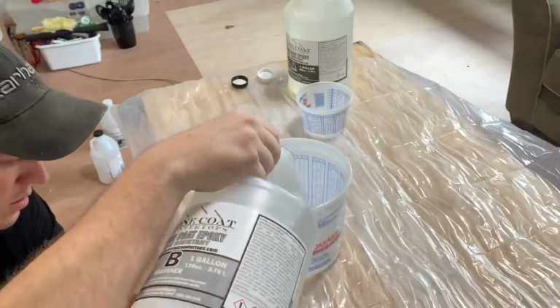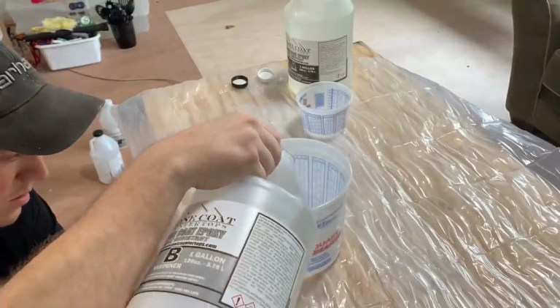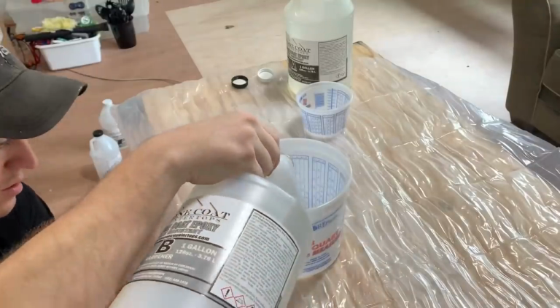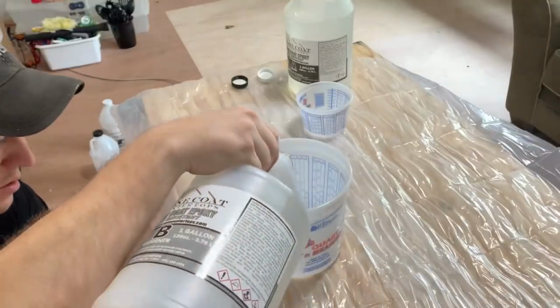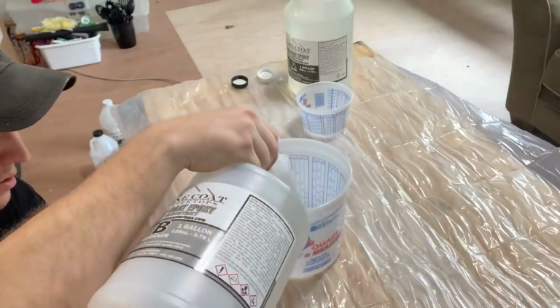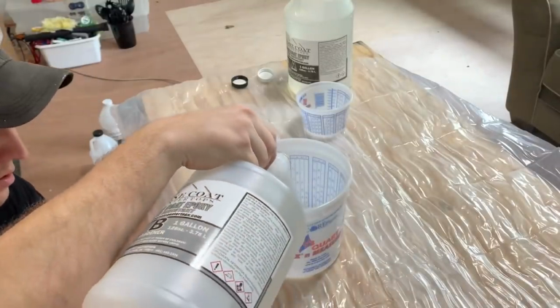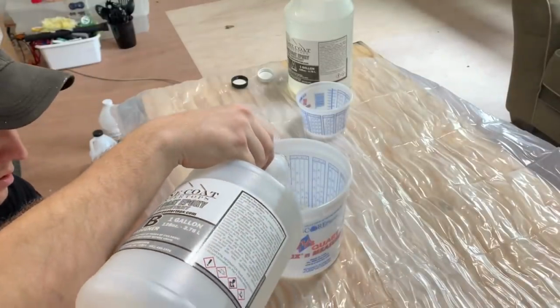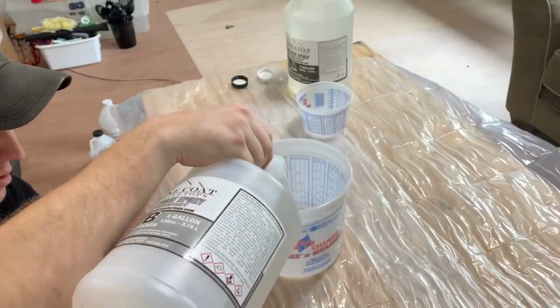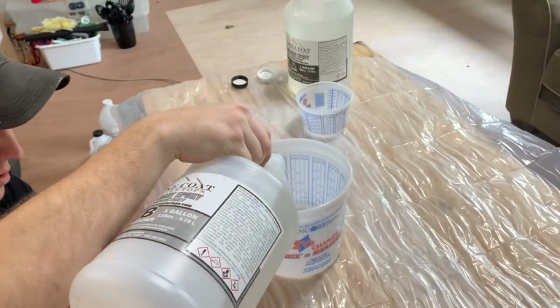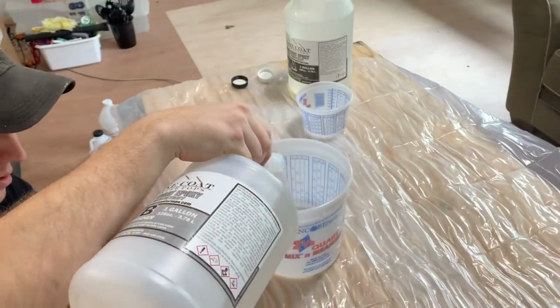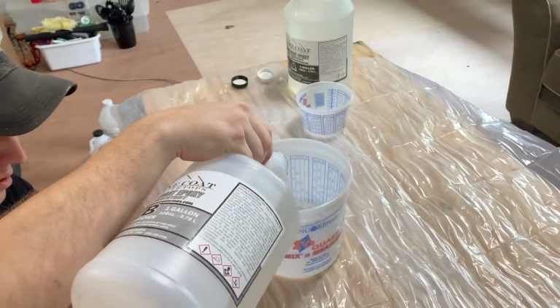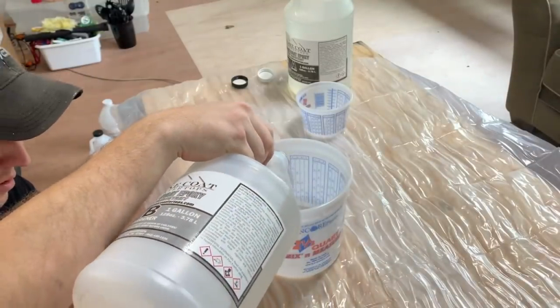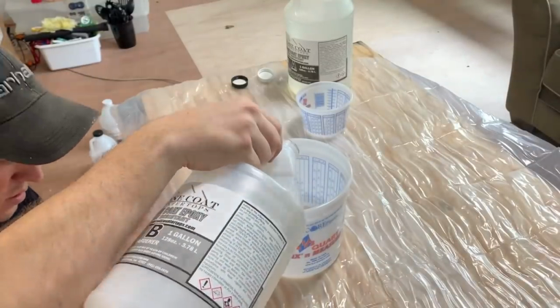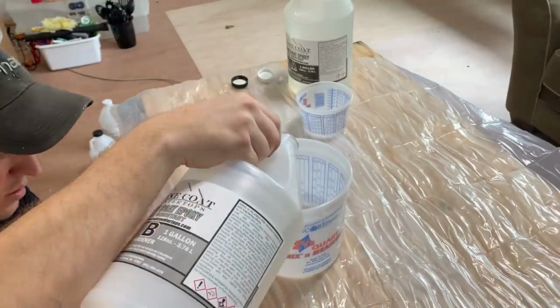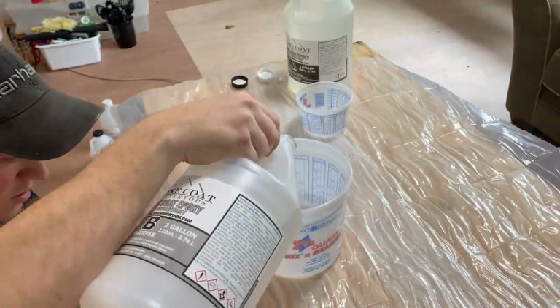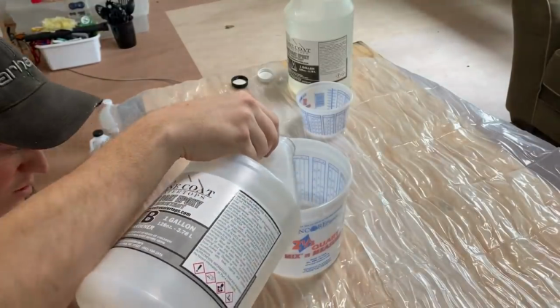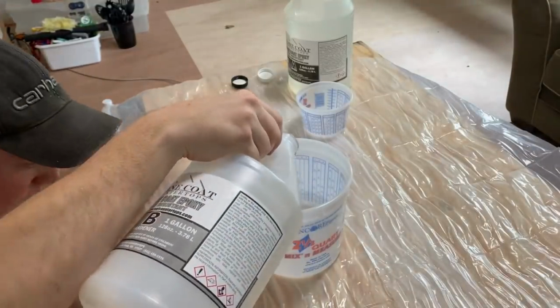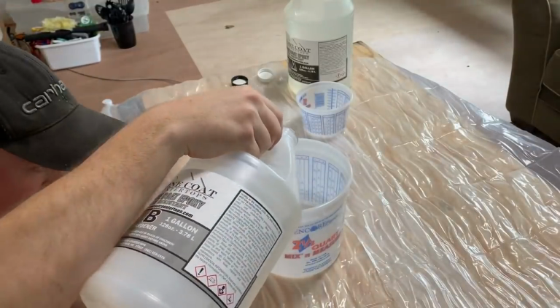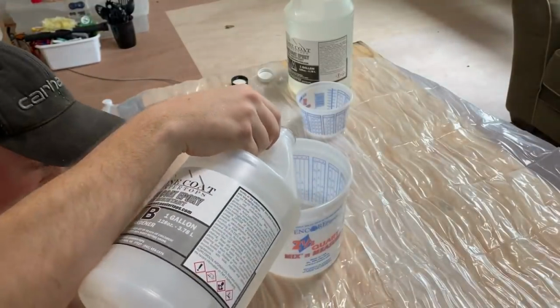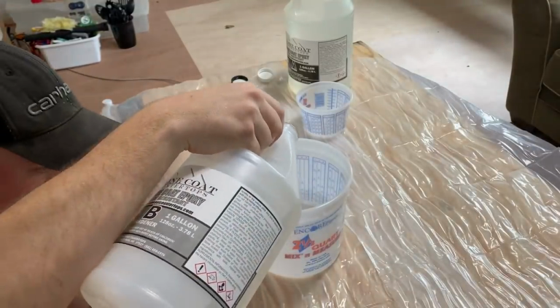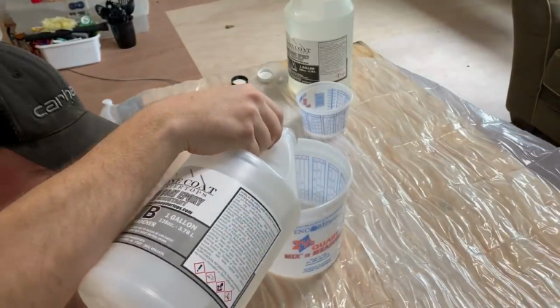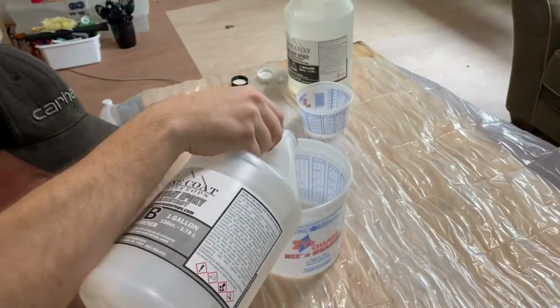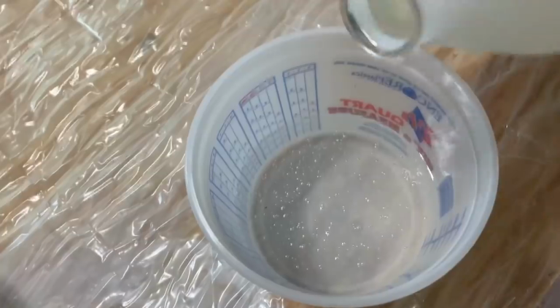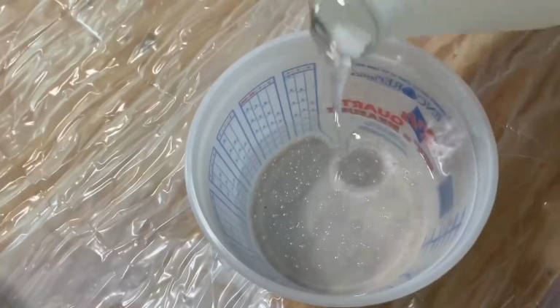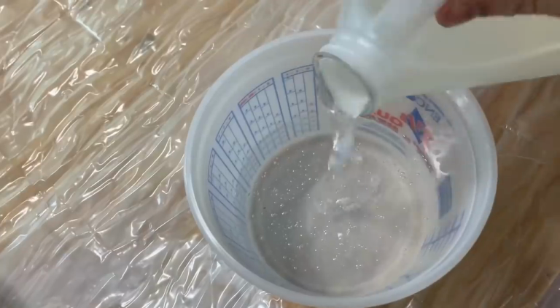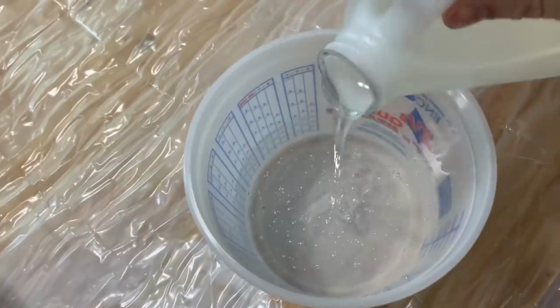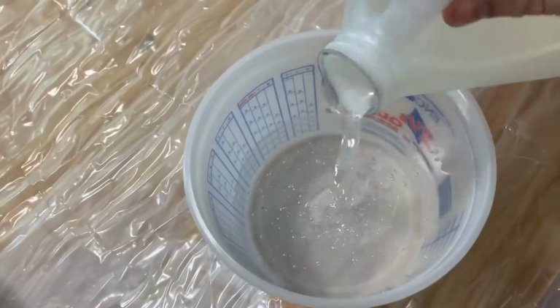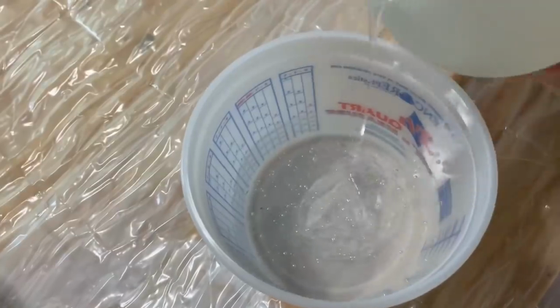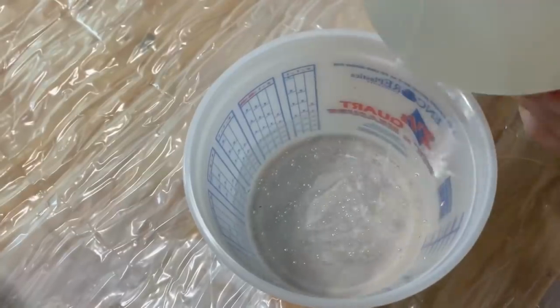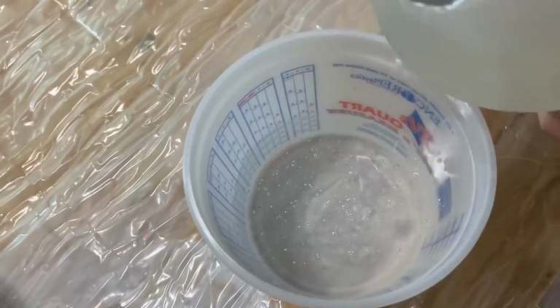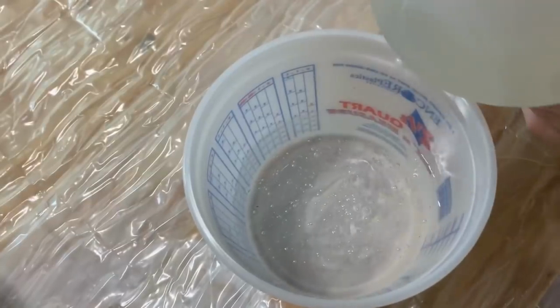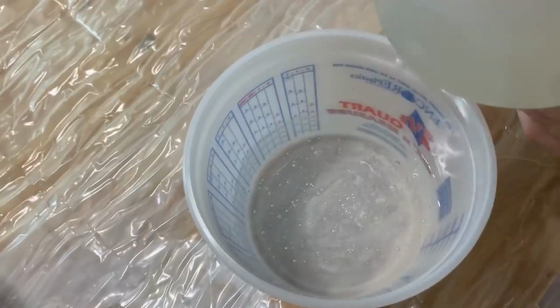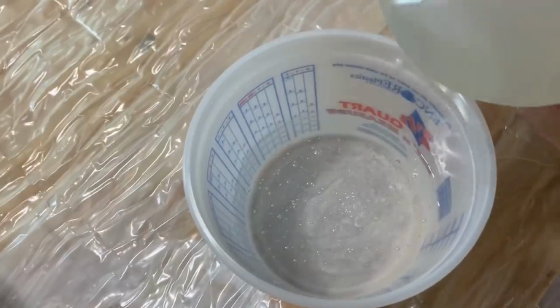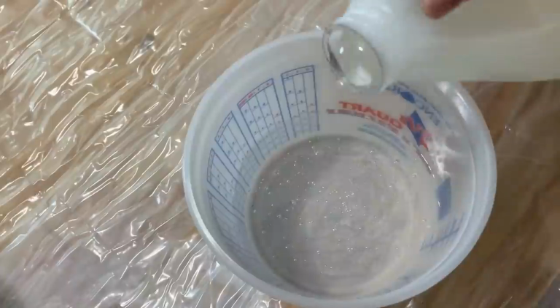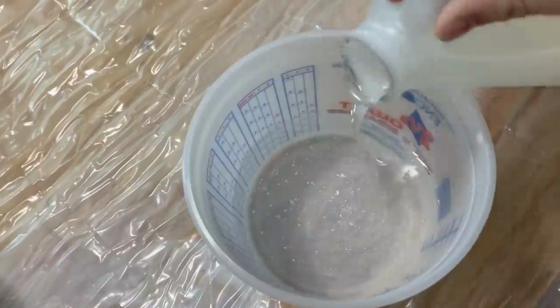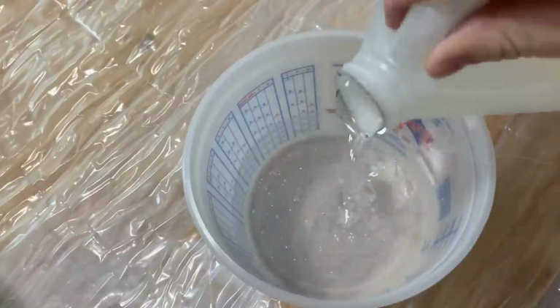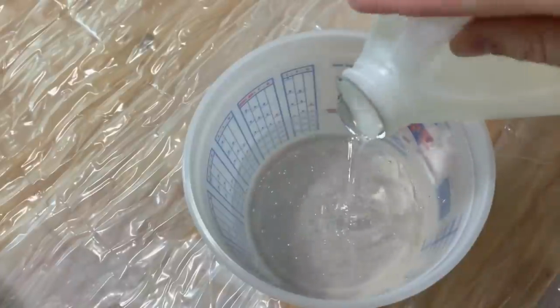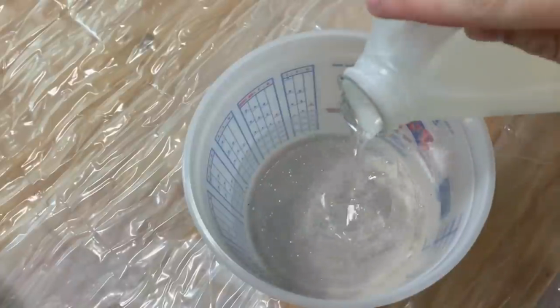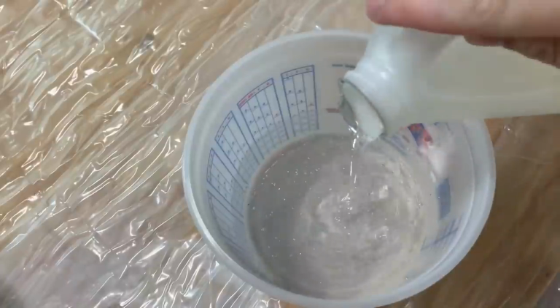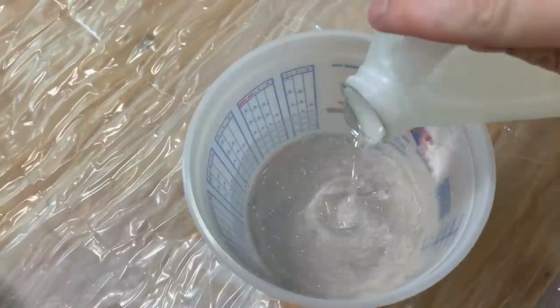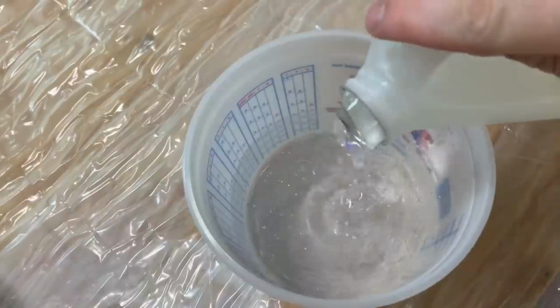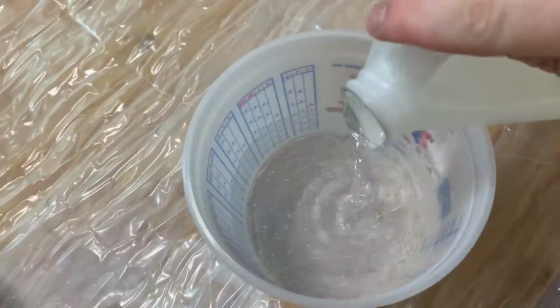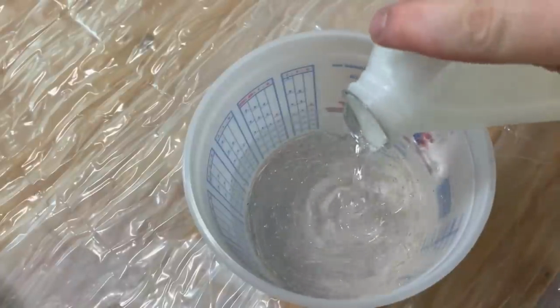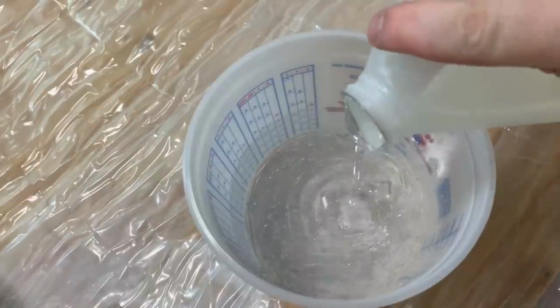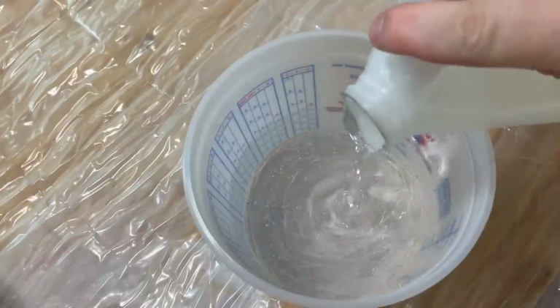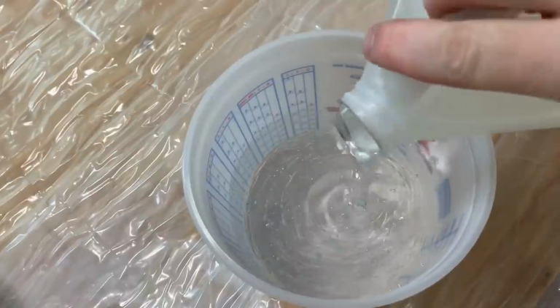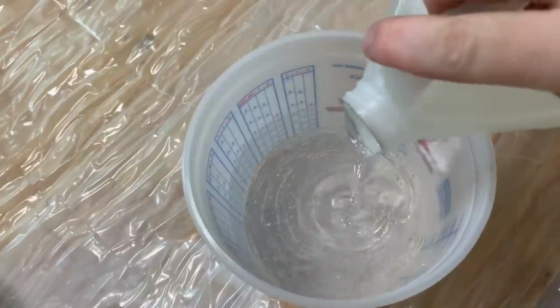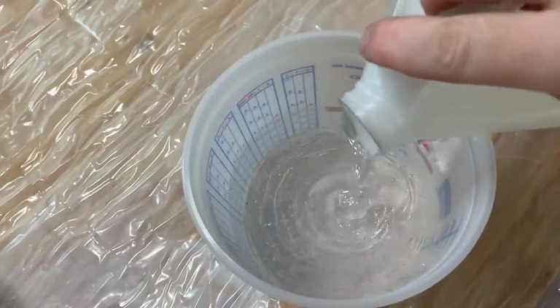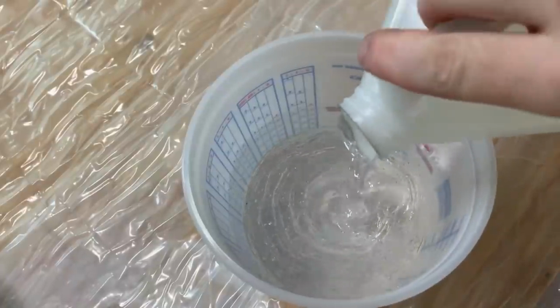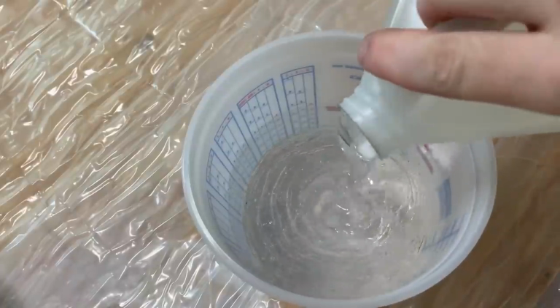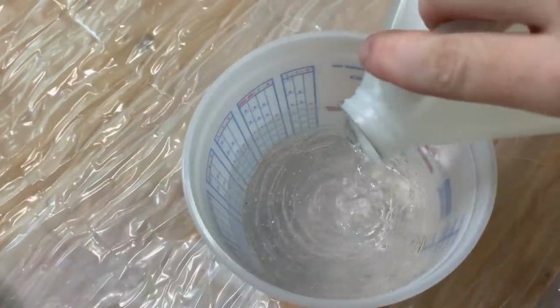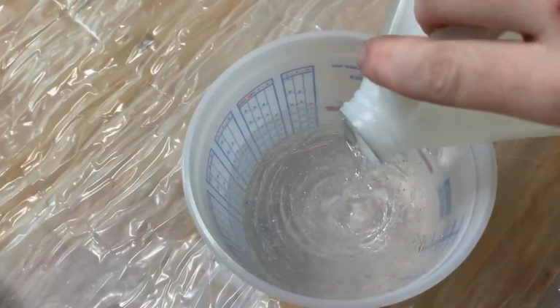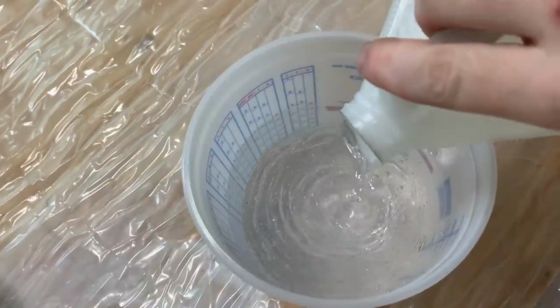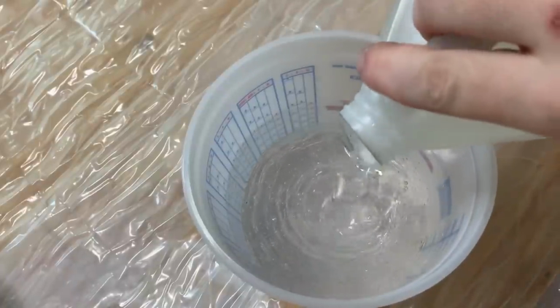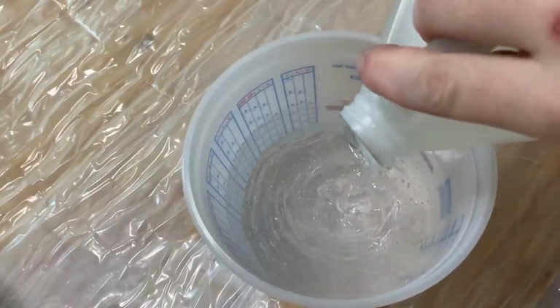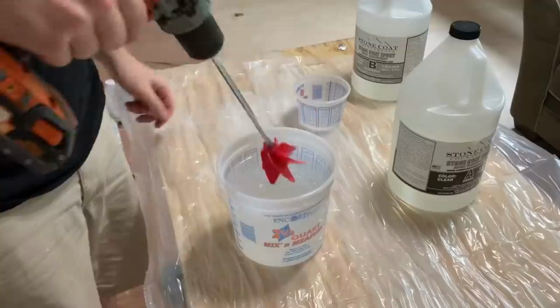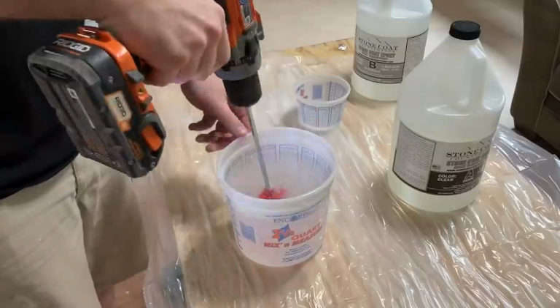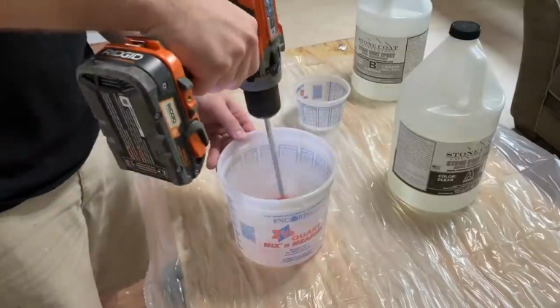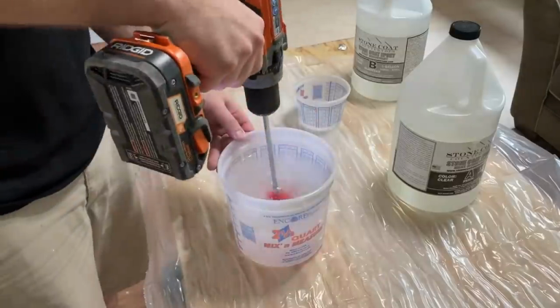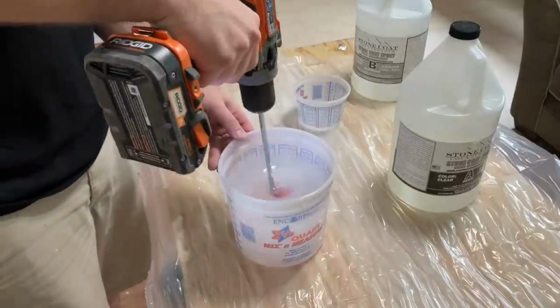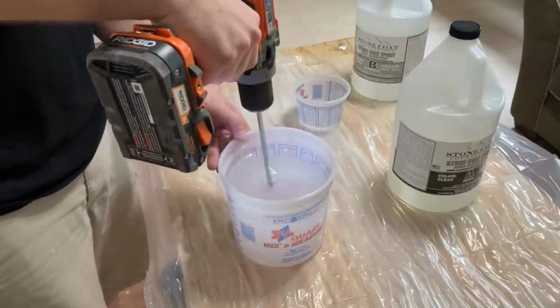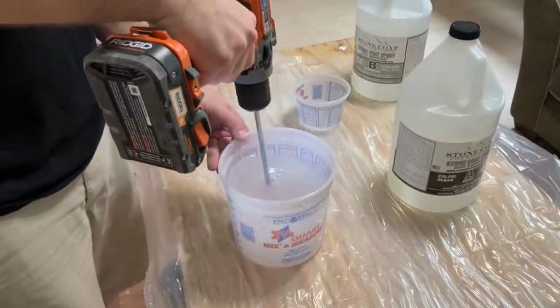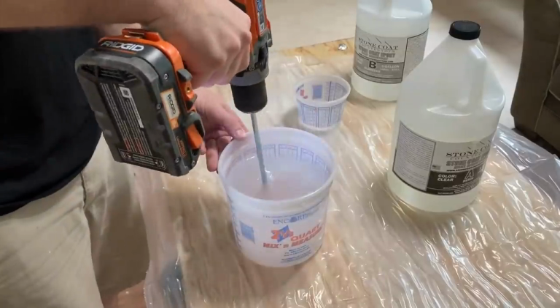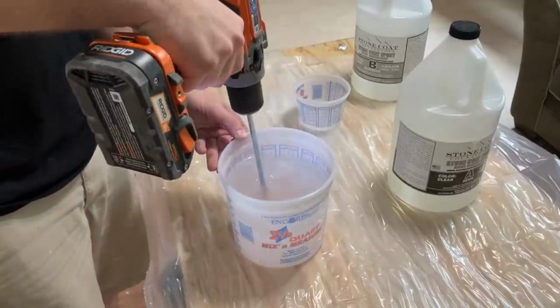Next, it was on to the first coat of epoxy. It's a one-to-one ratio with parts A and B, and then I mixed in the black metallic powder.